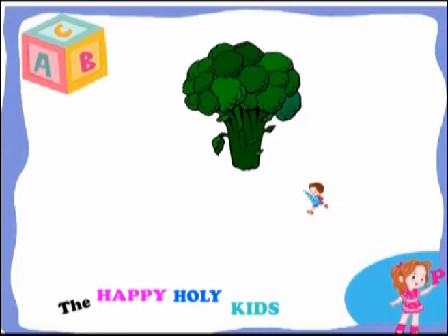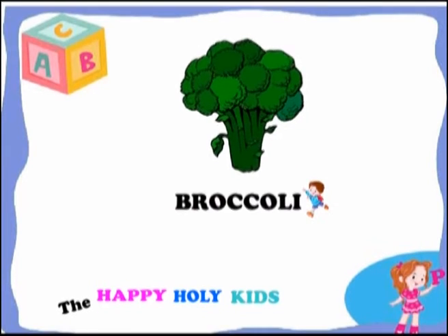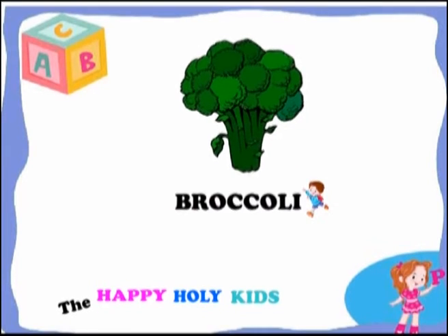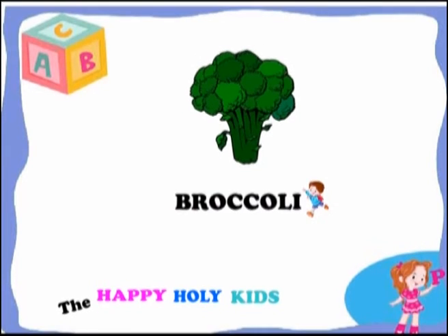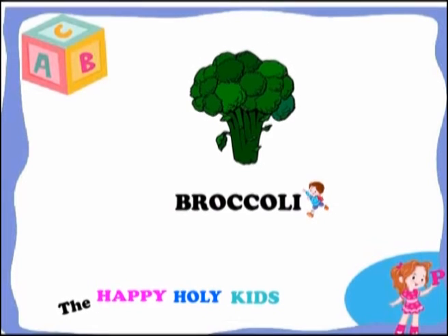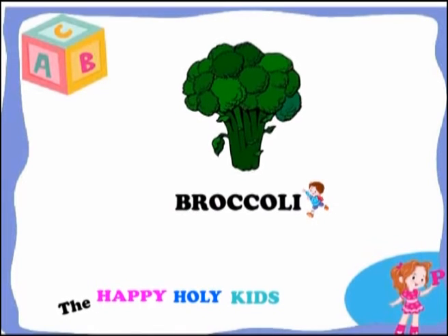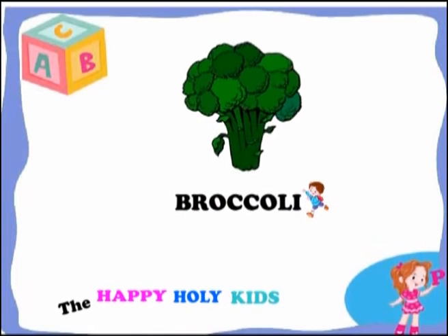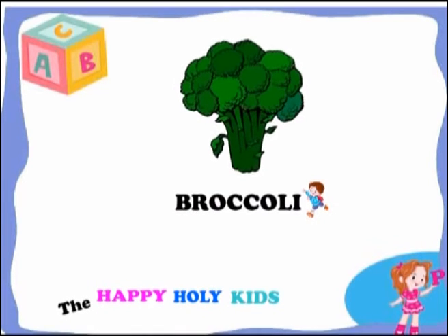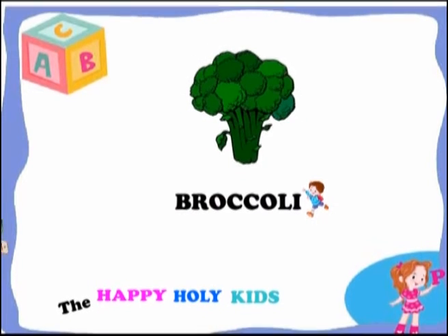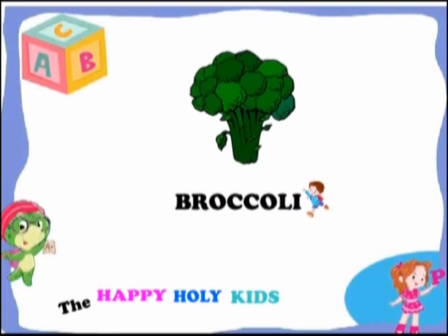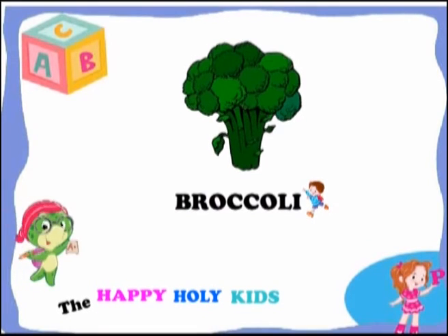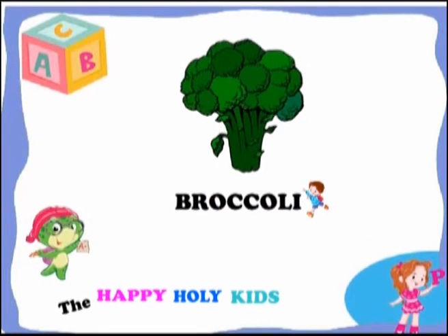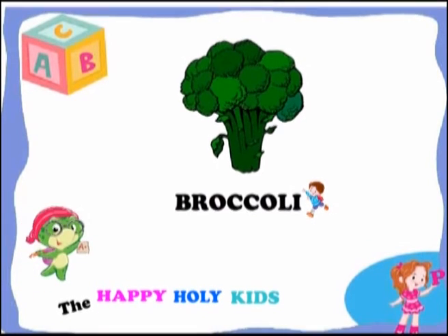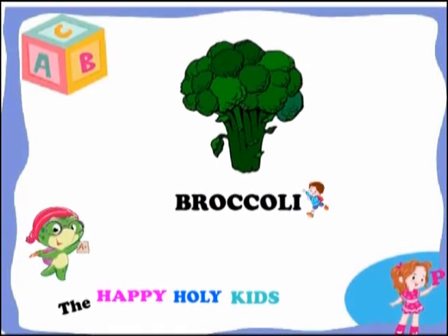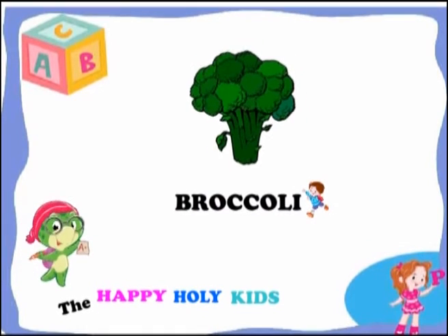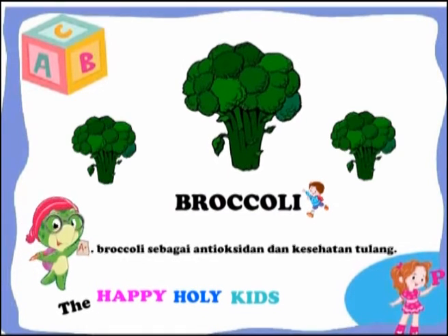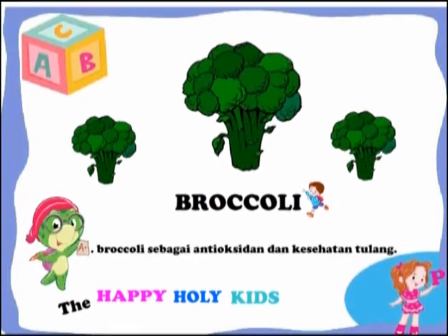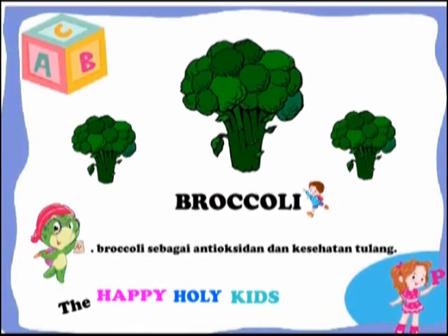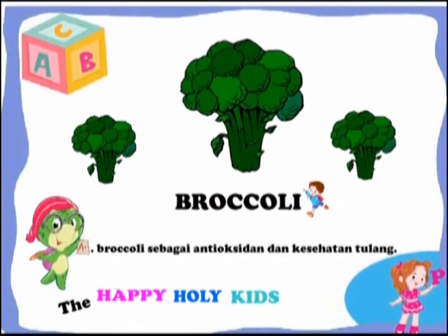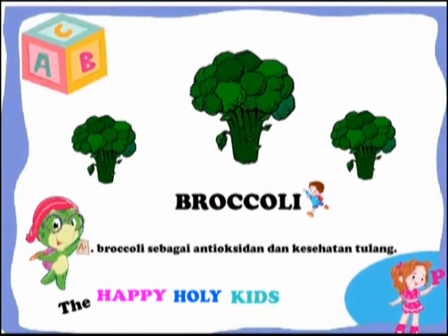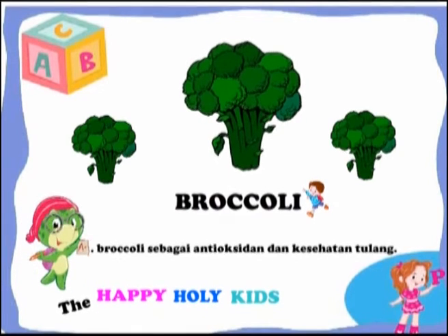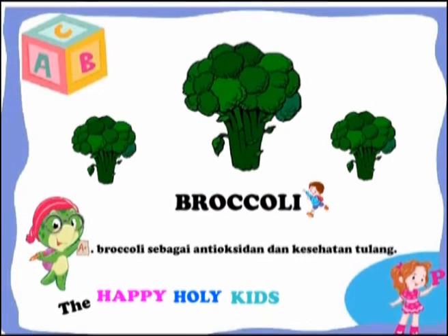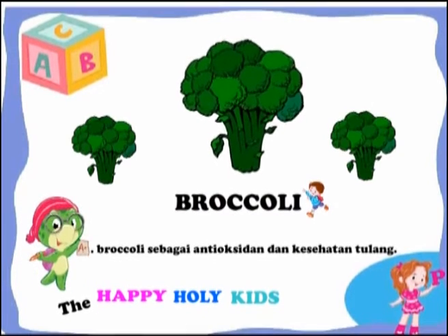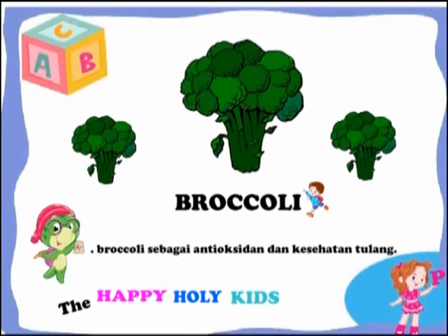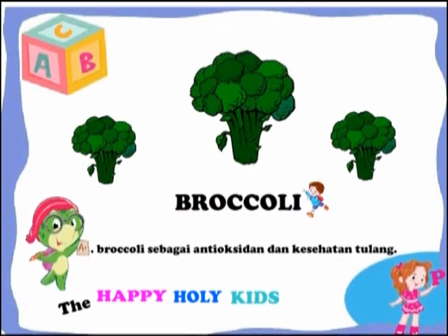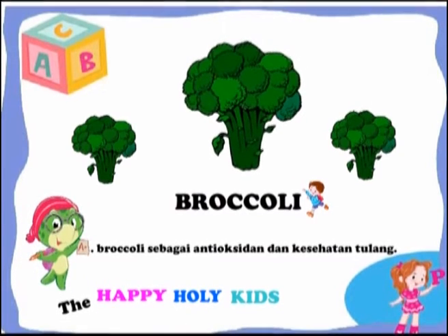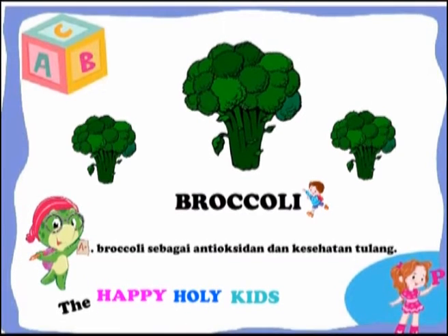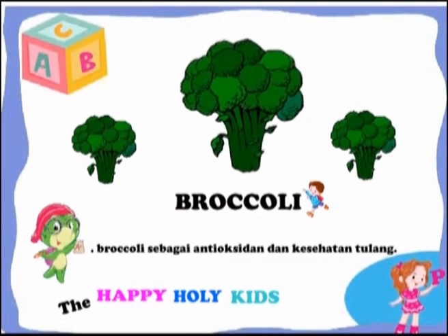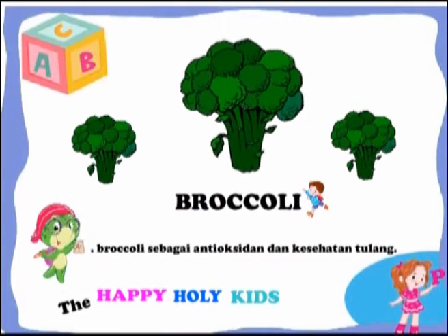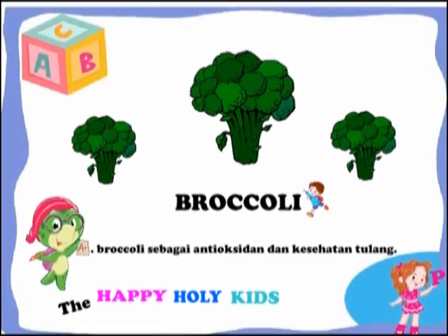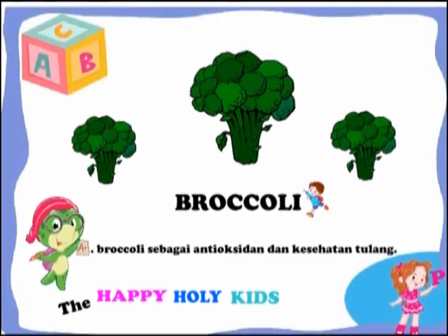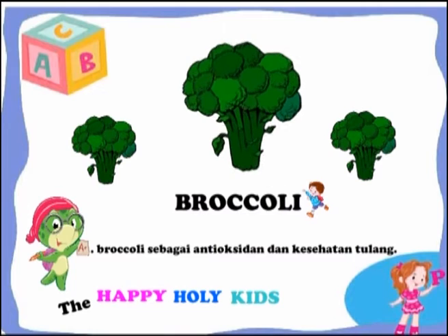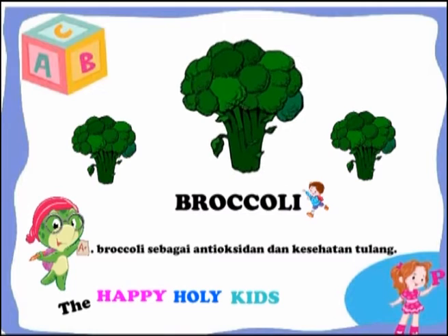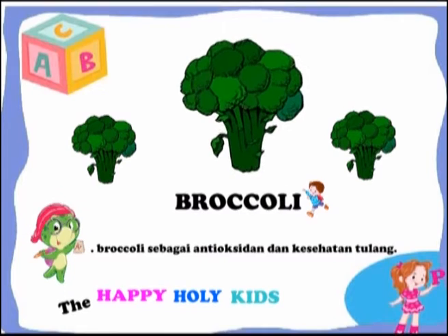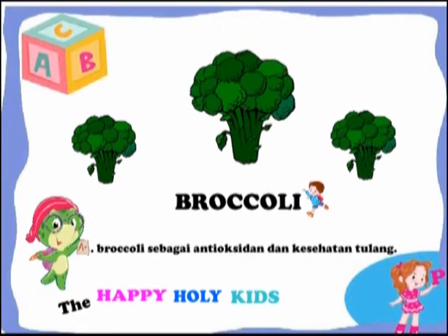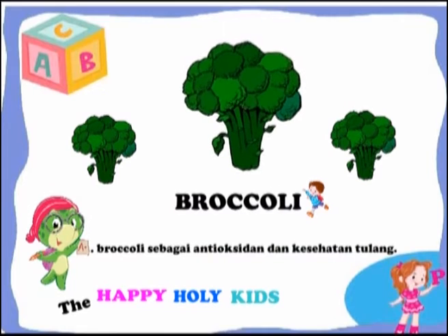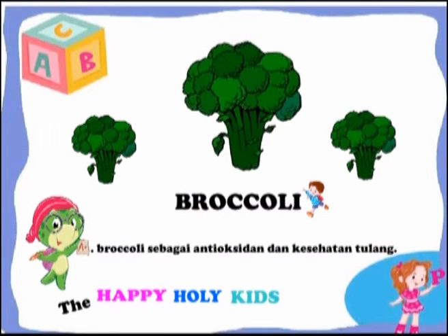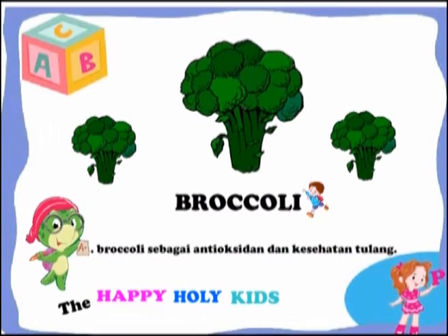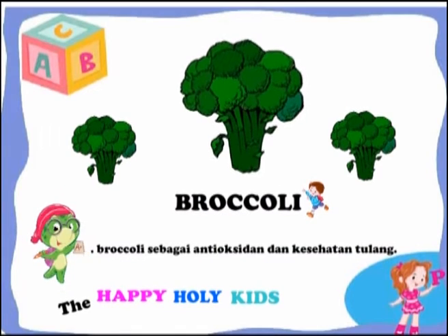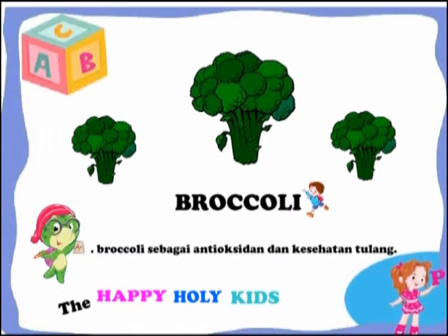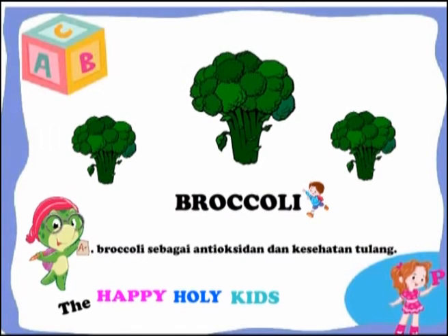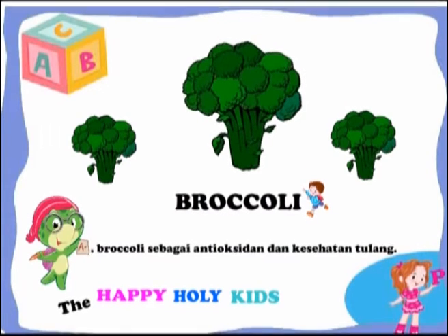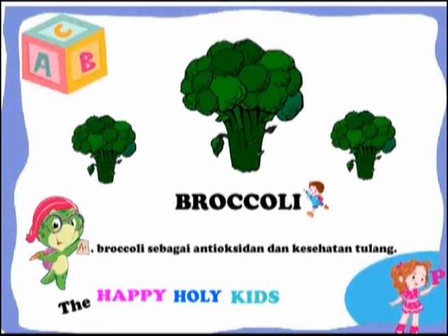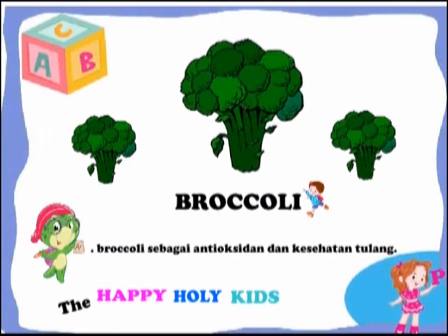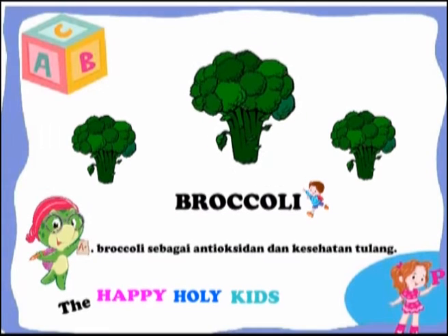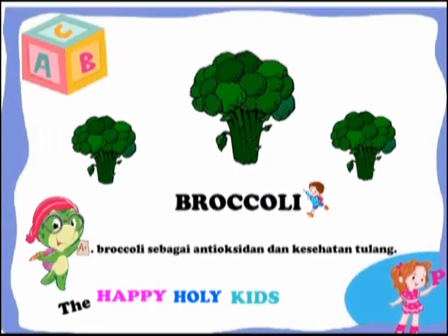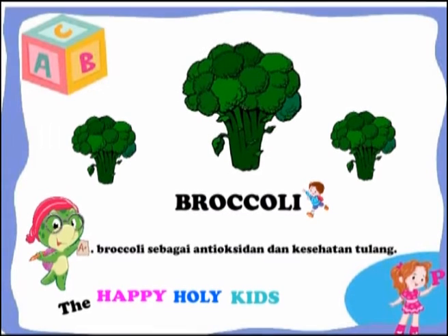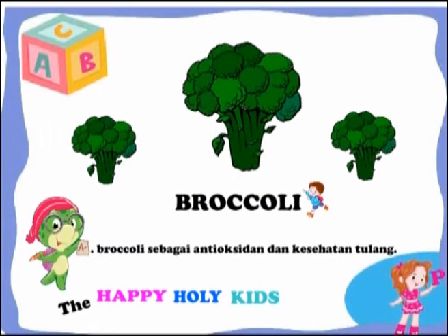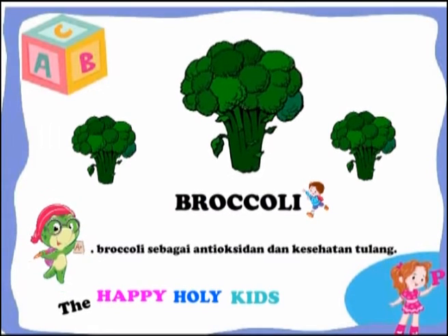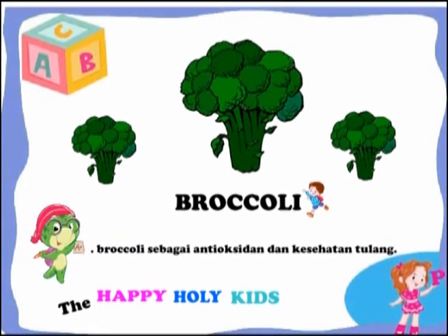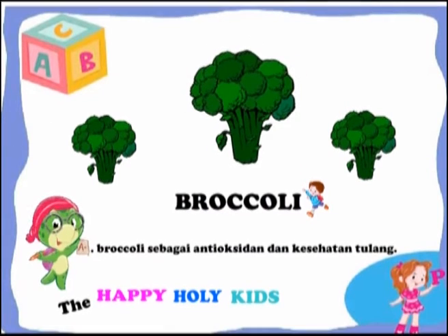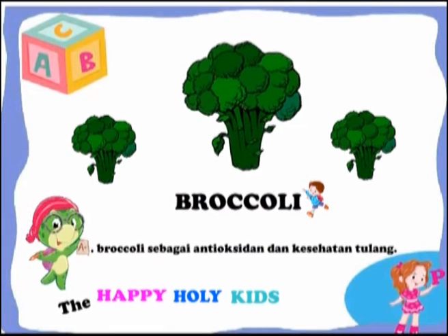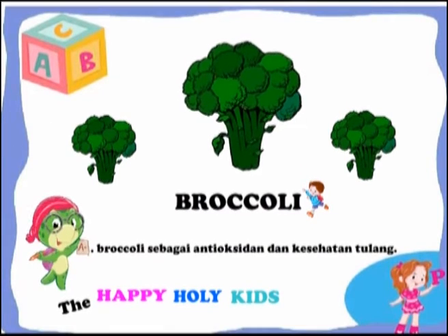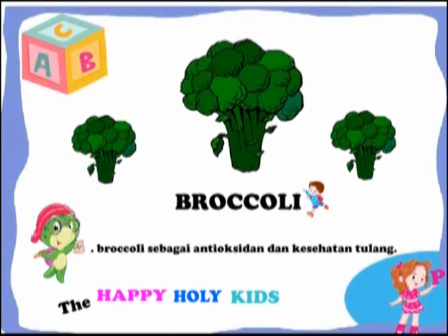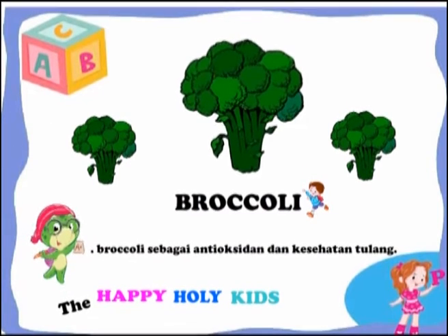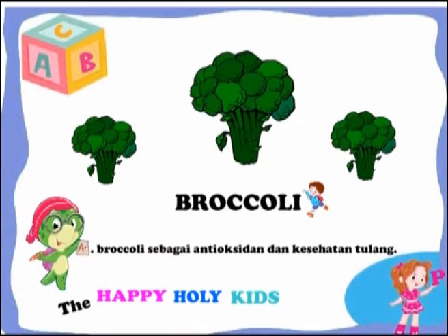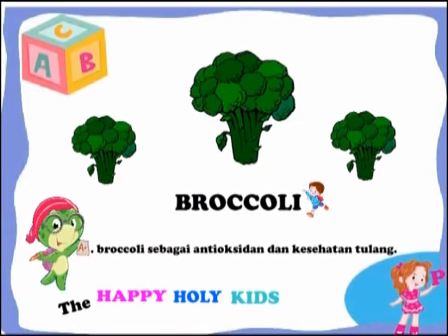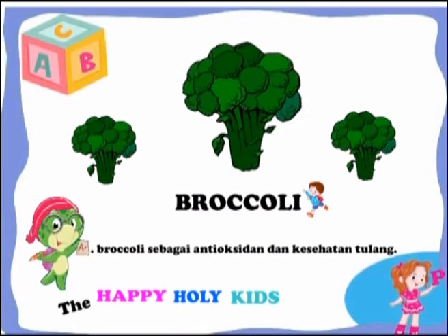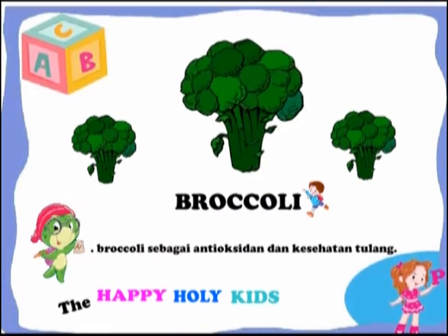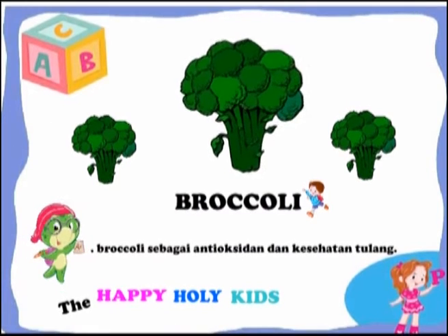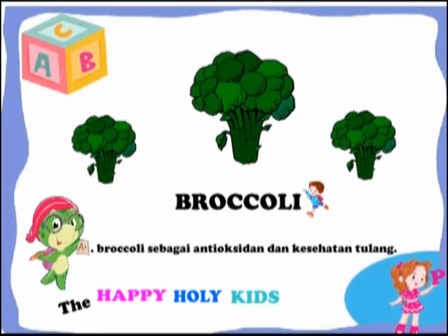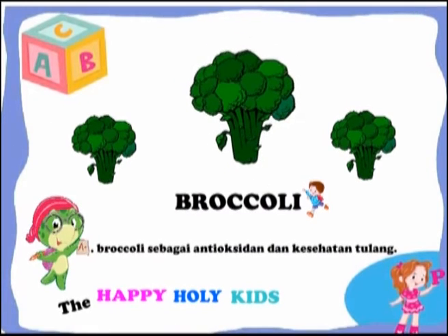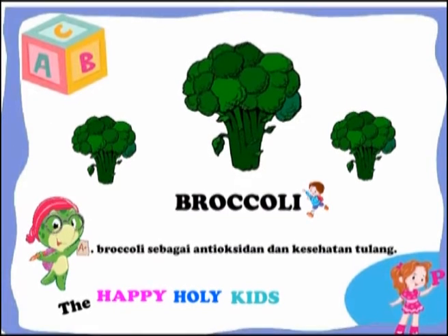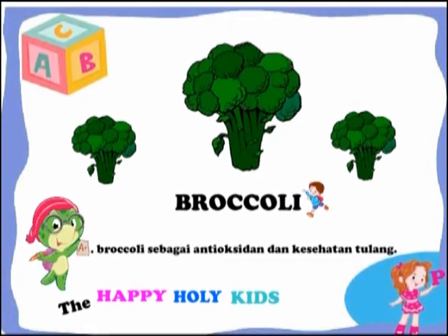This is a broccoli. Broccoli contains antioxidants and also serves to maintain bone health.